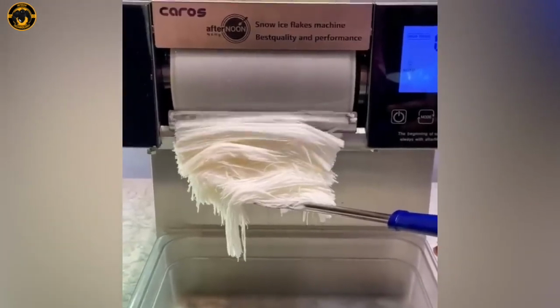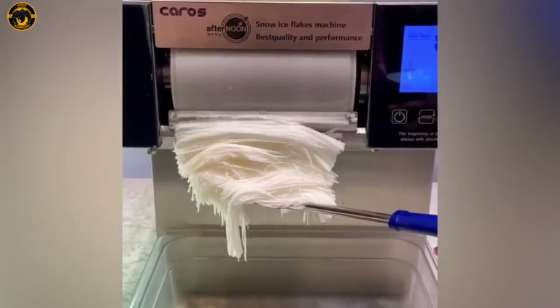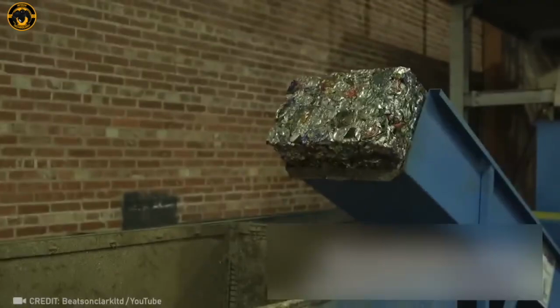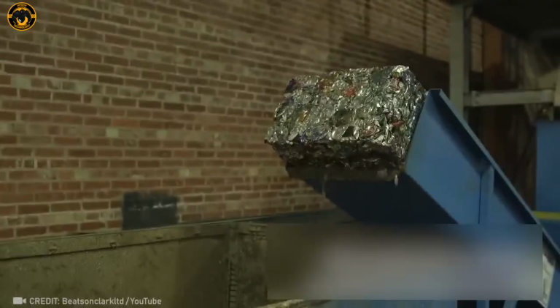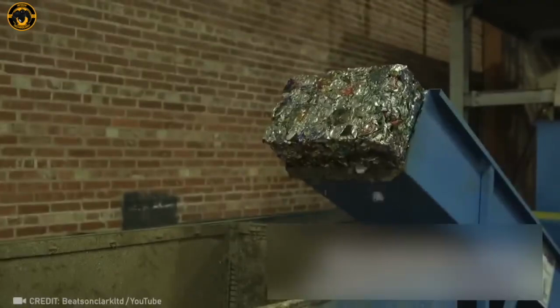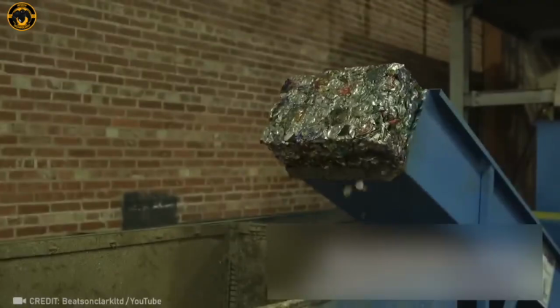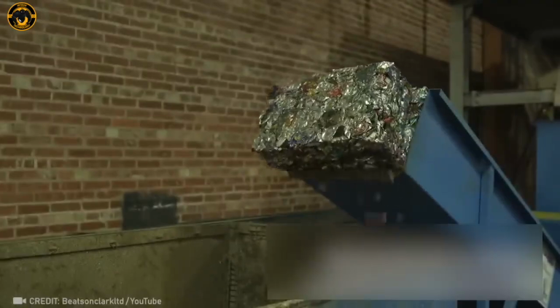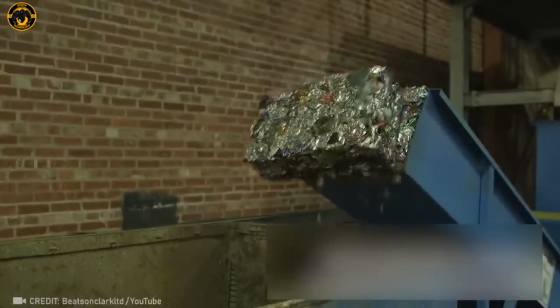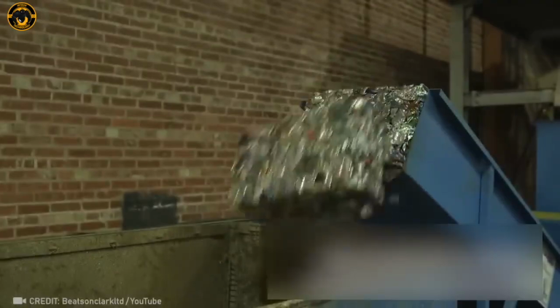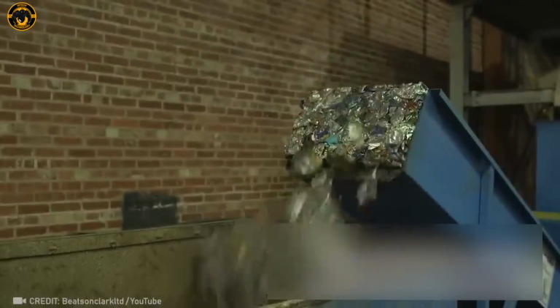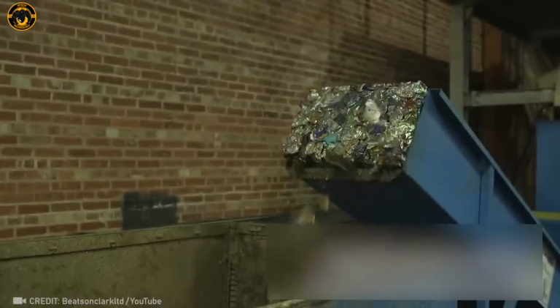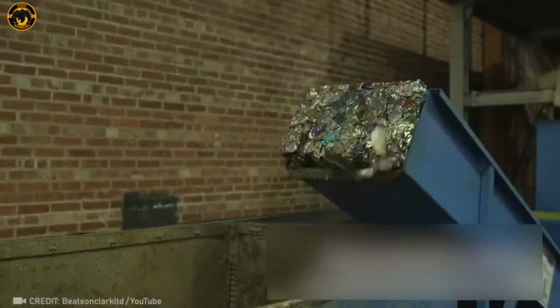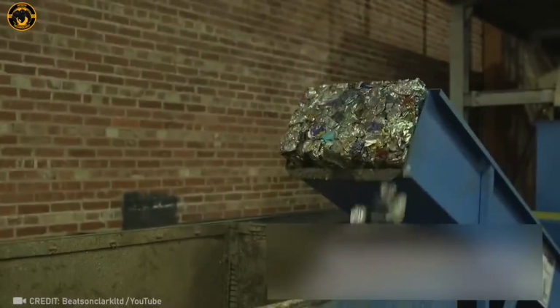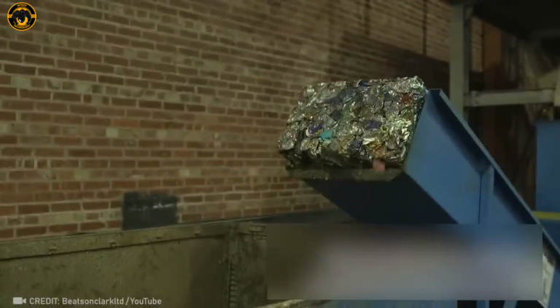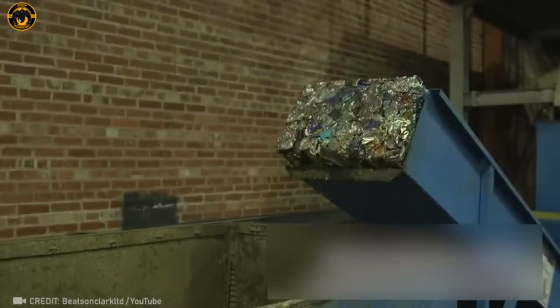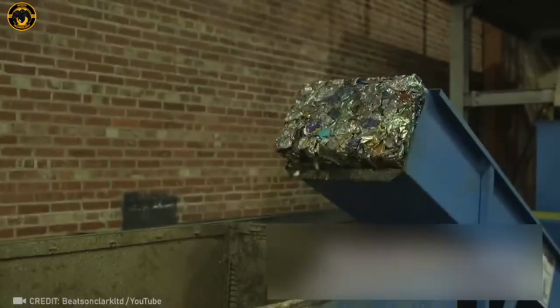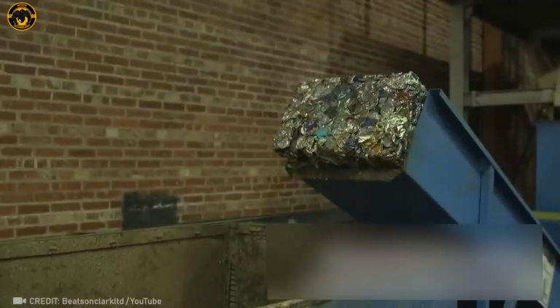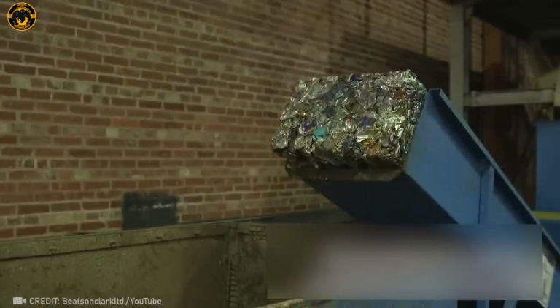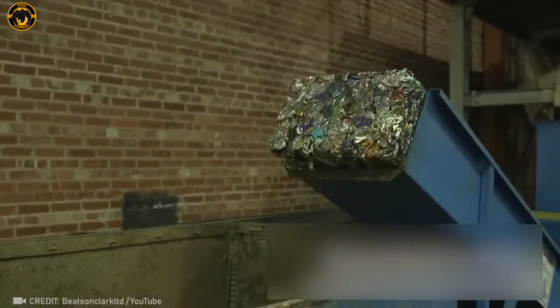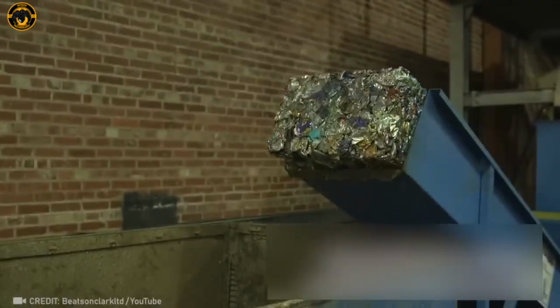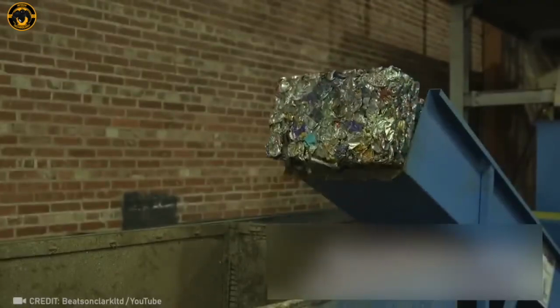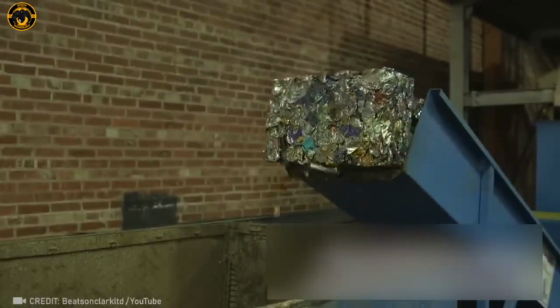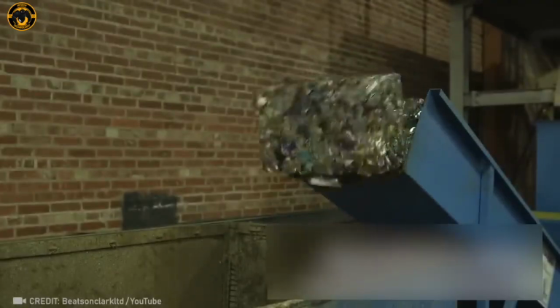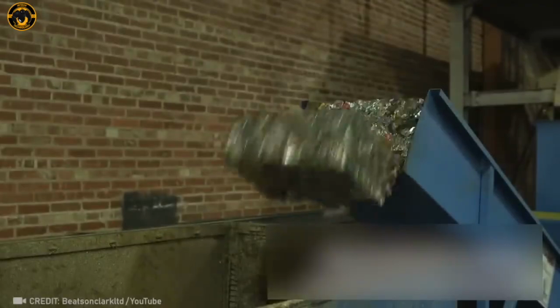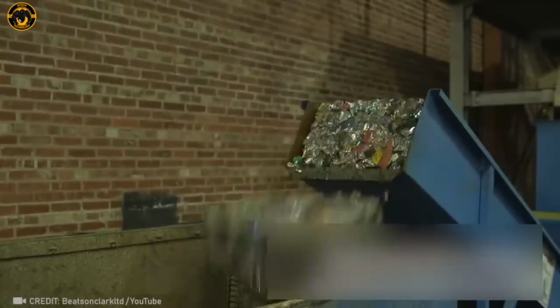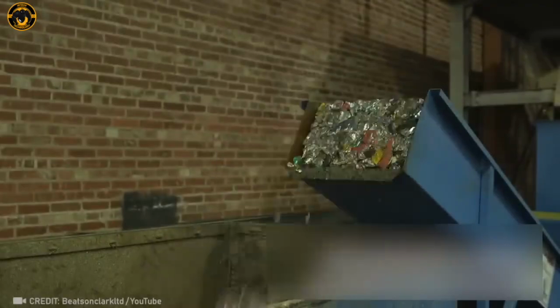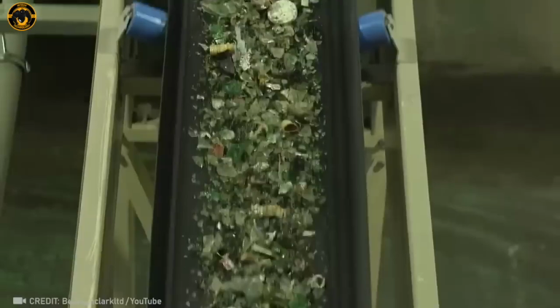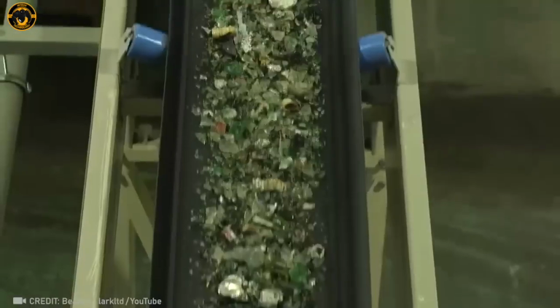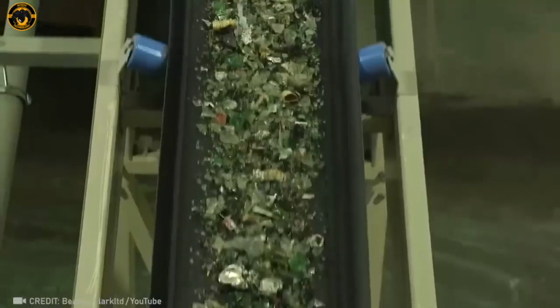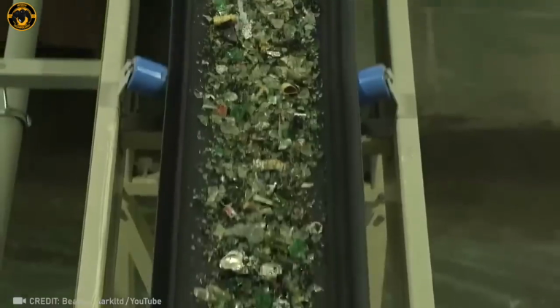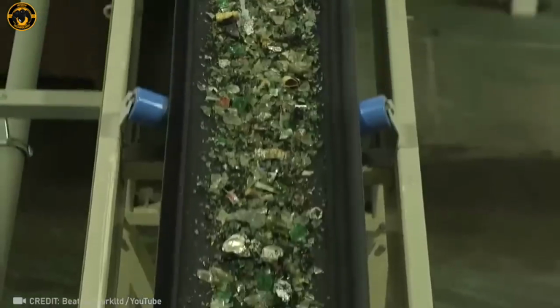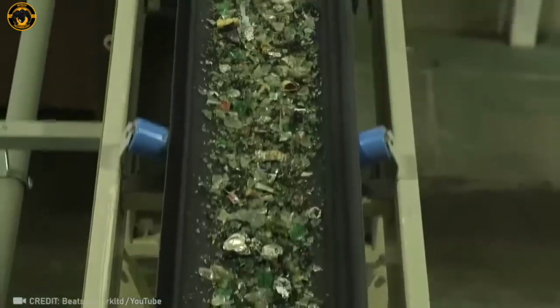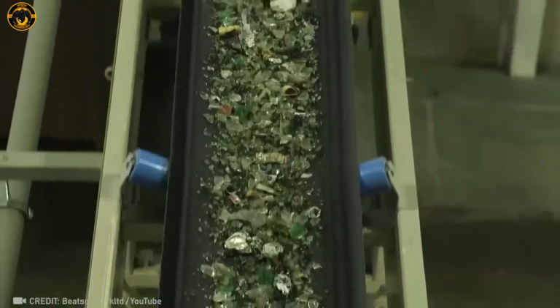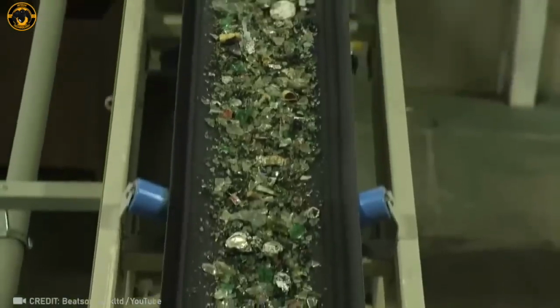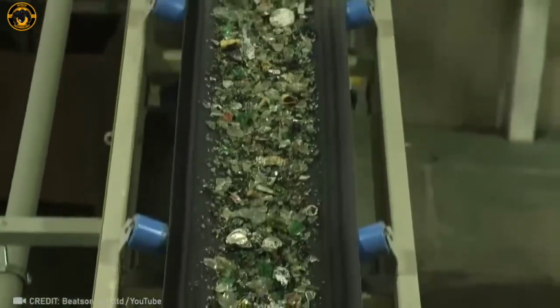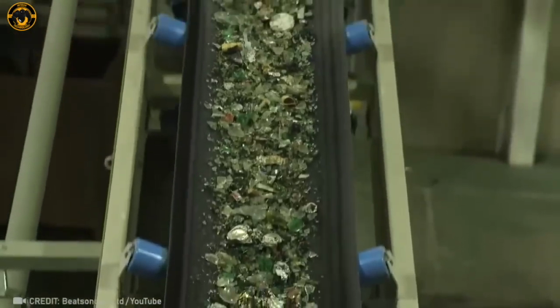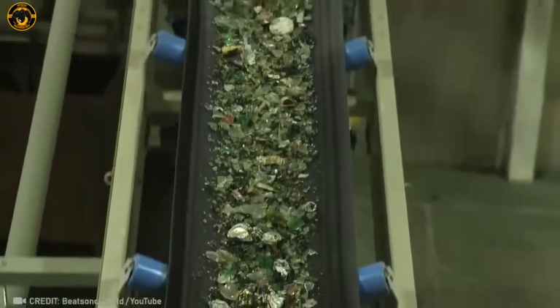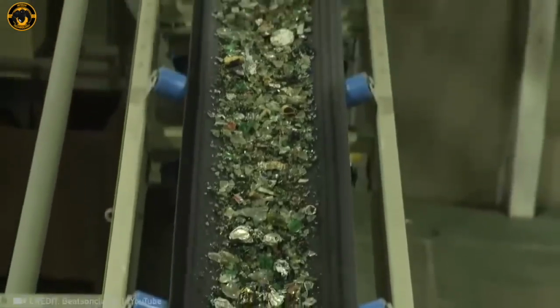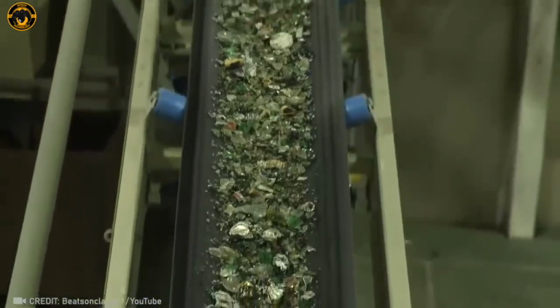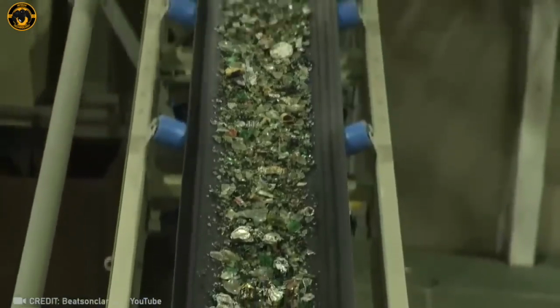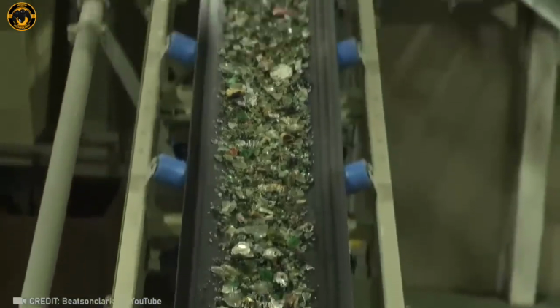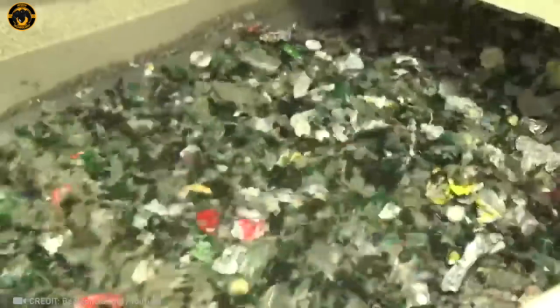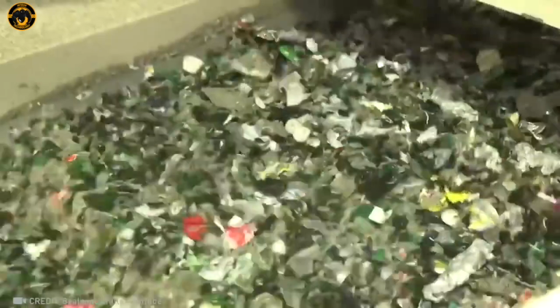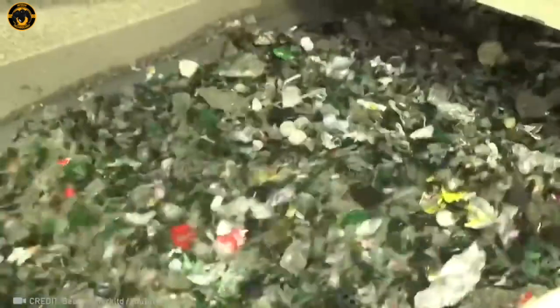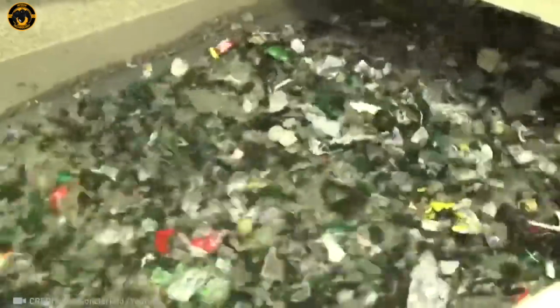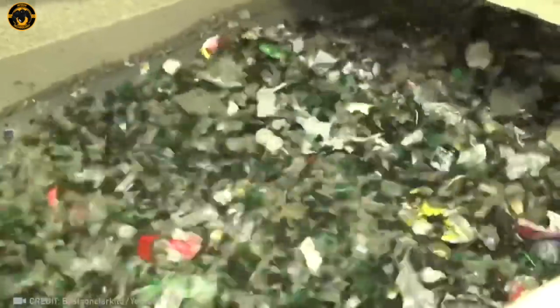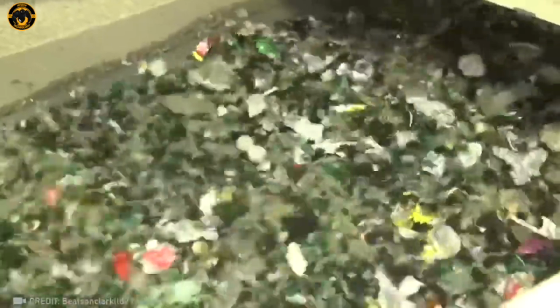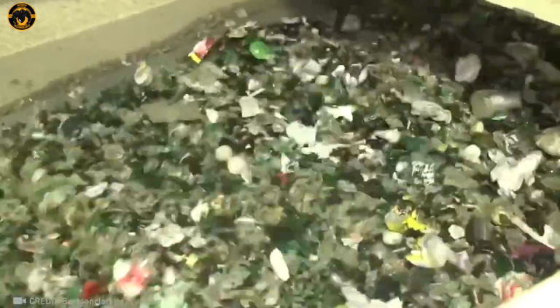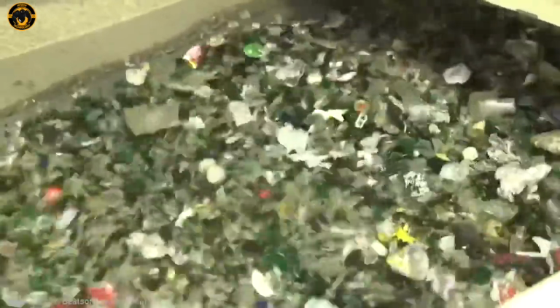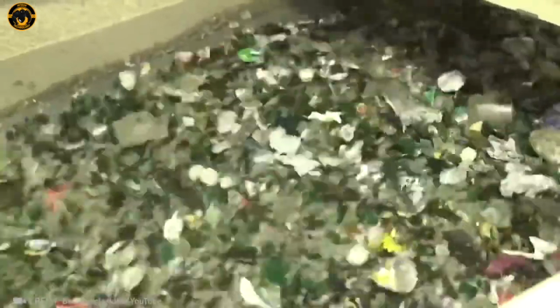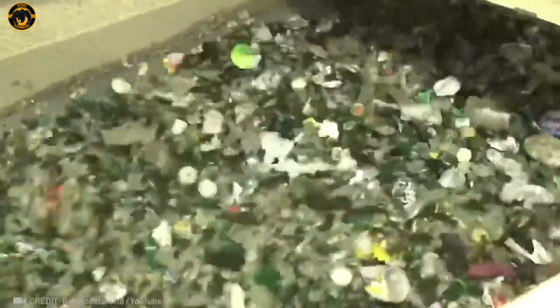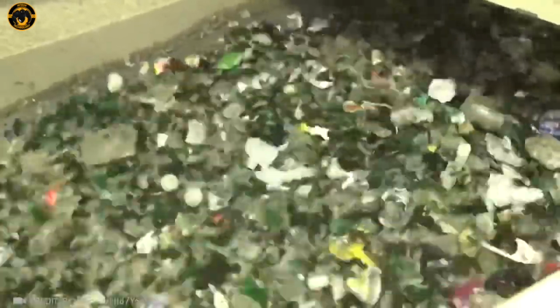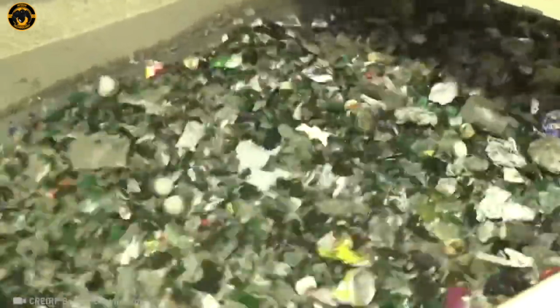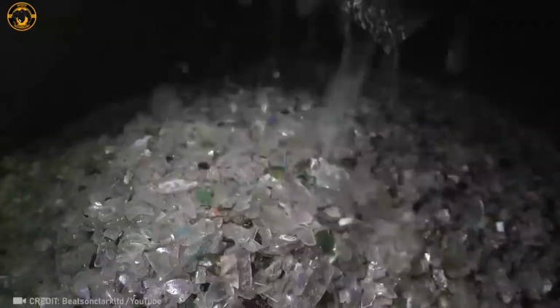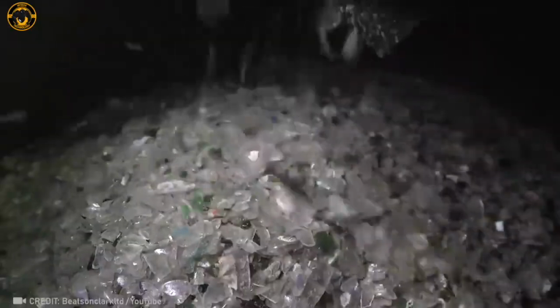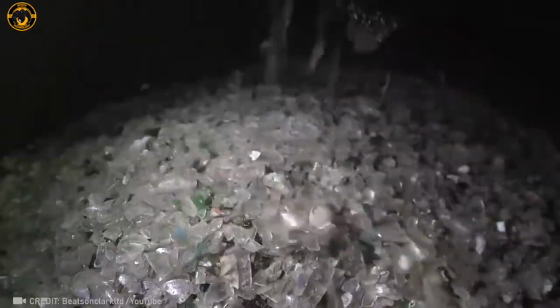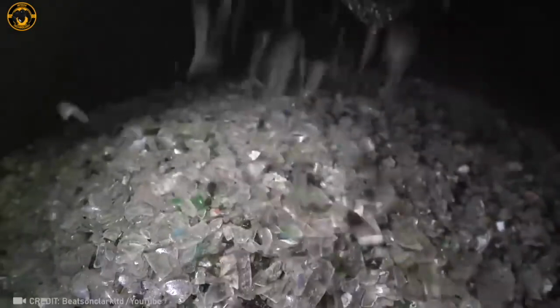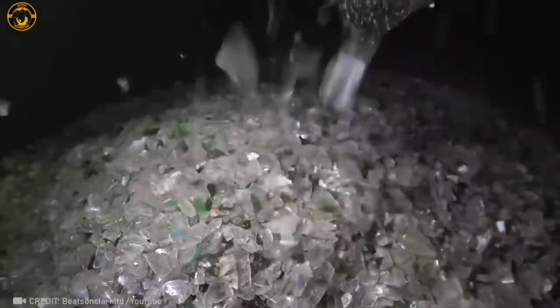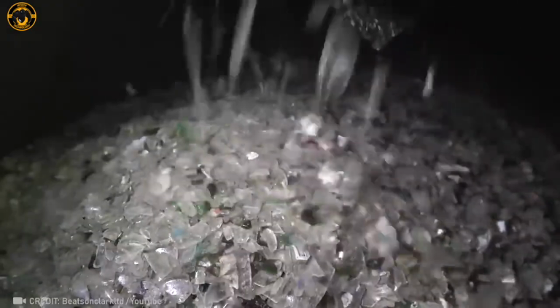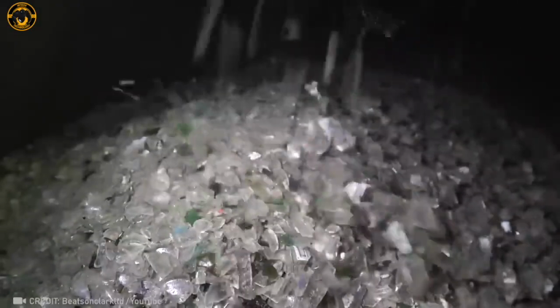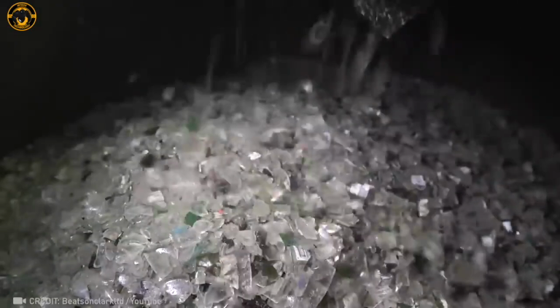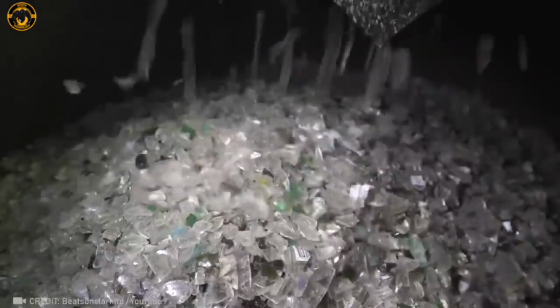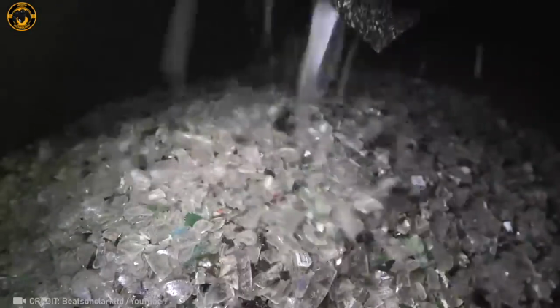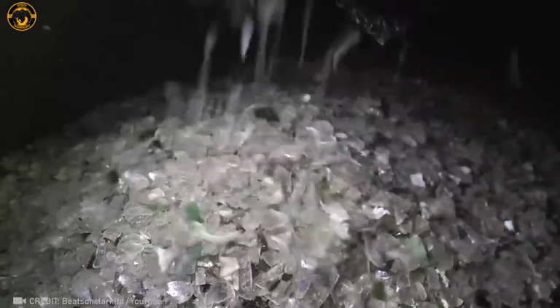Check out this factory filled with machines that never stop! They're busy recycling glass and turning it into brand new bottles — it's non-stop action!